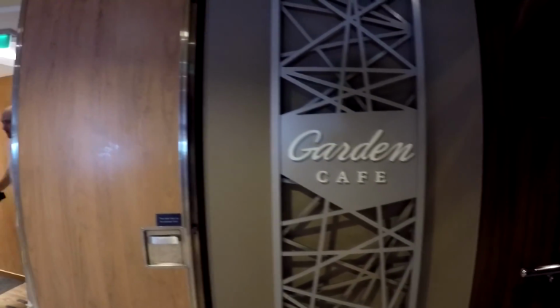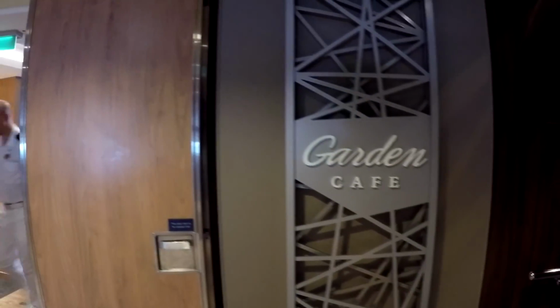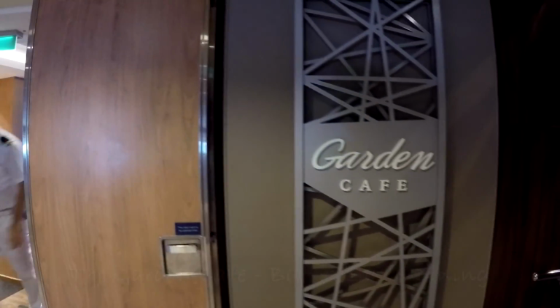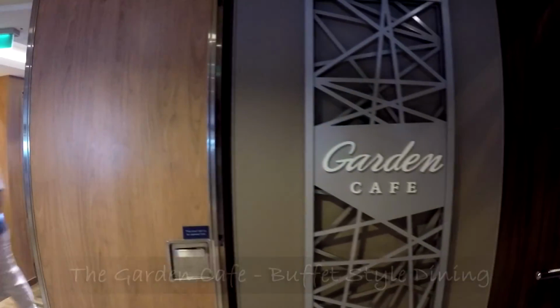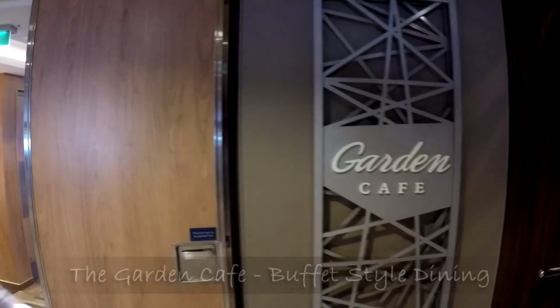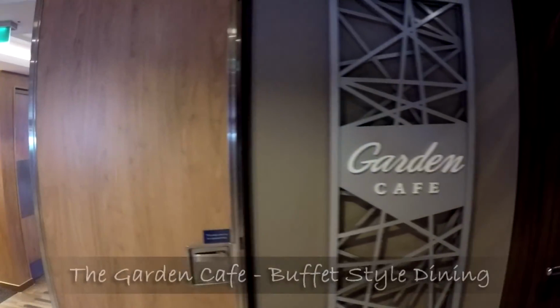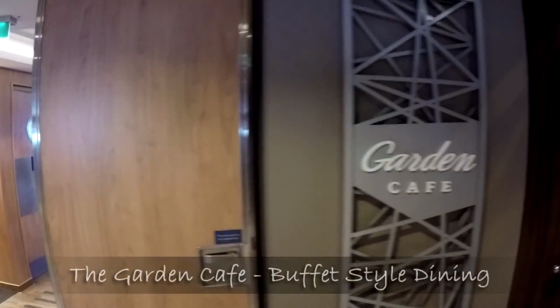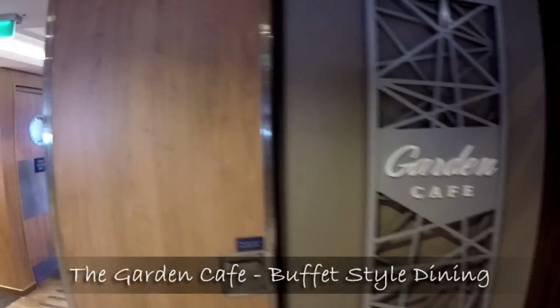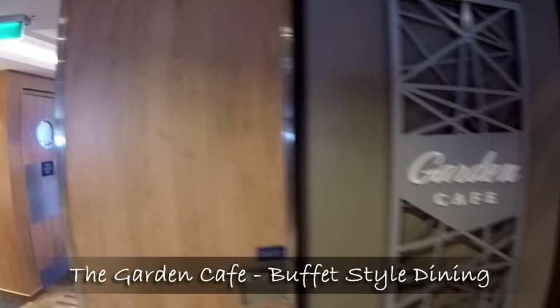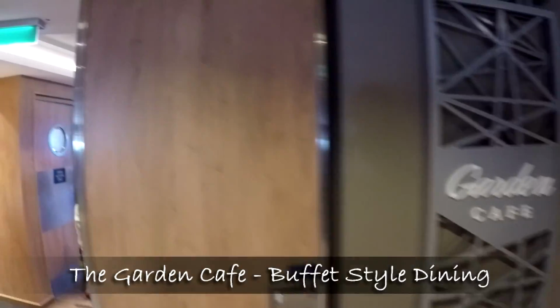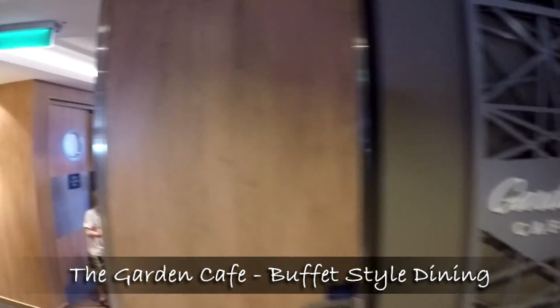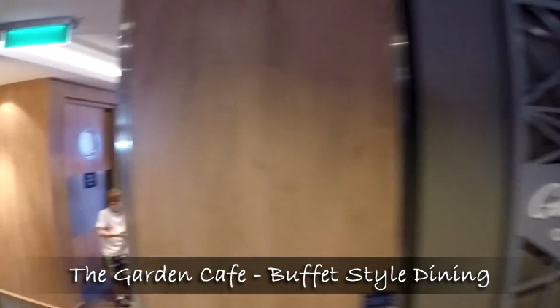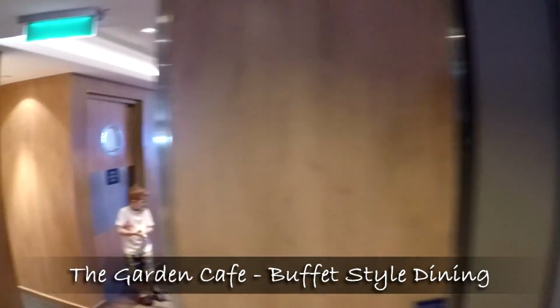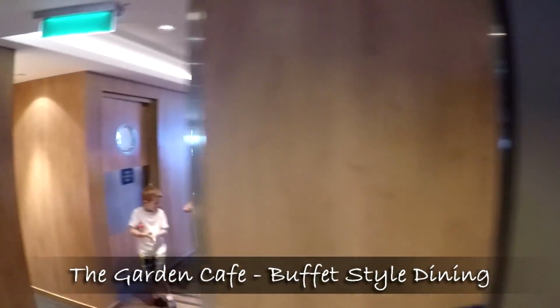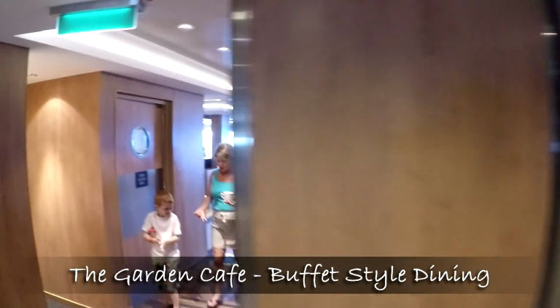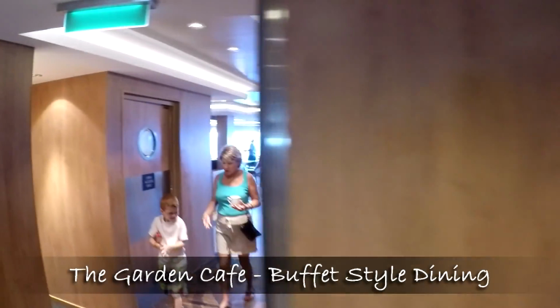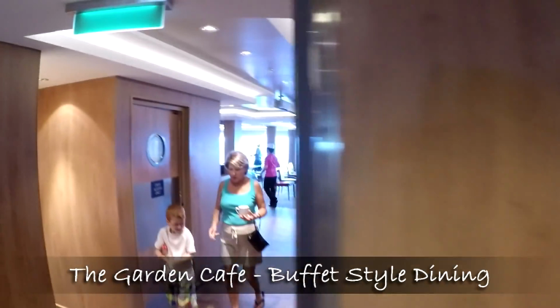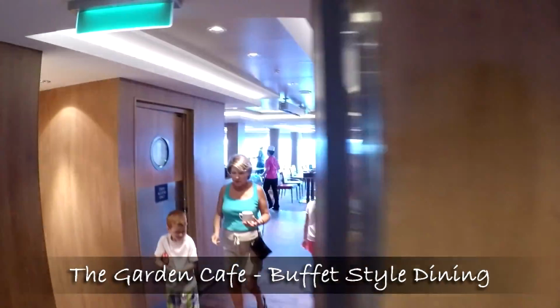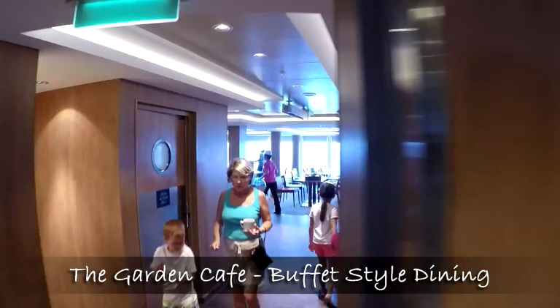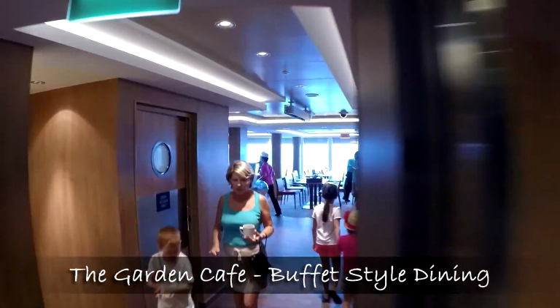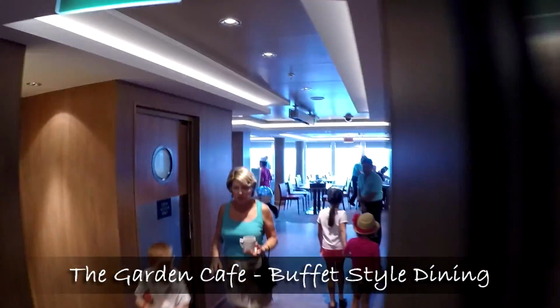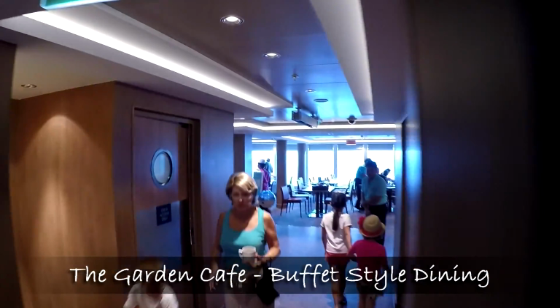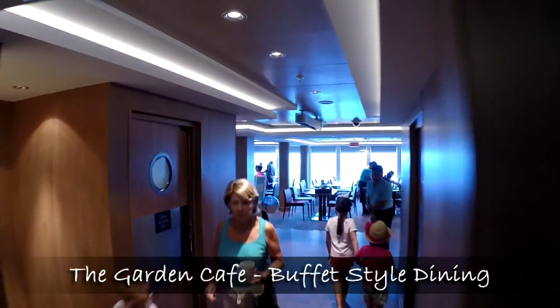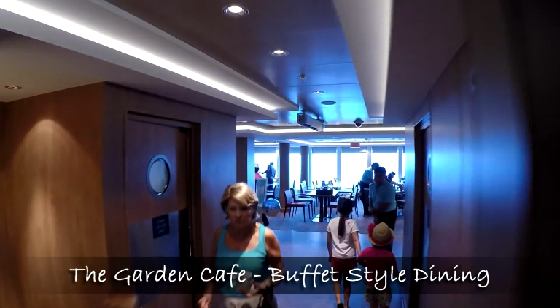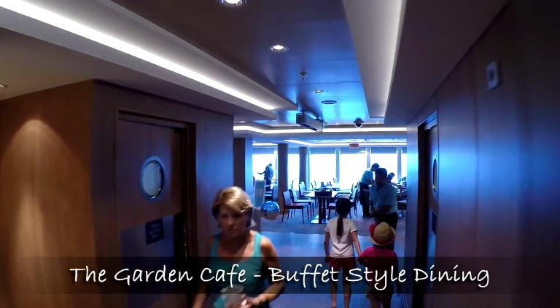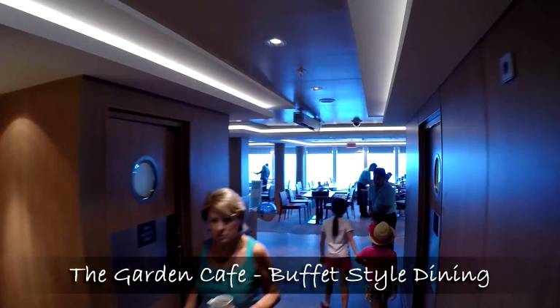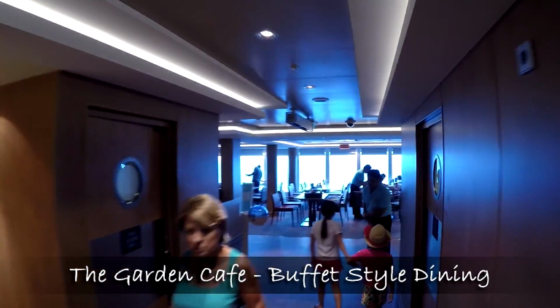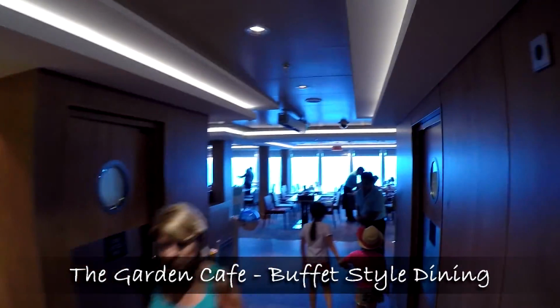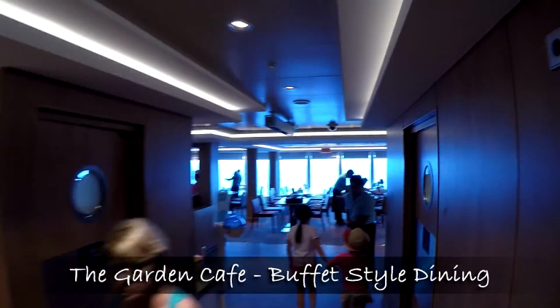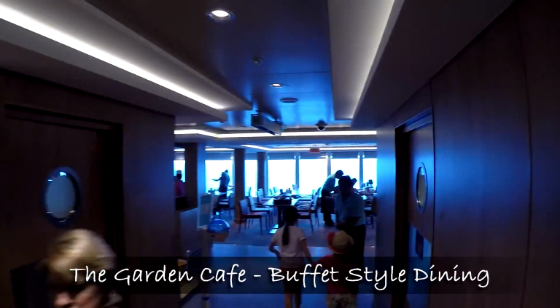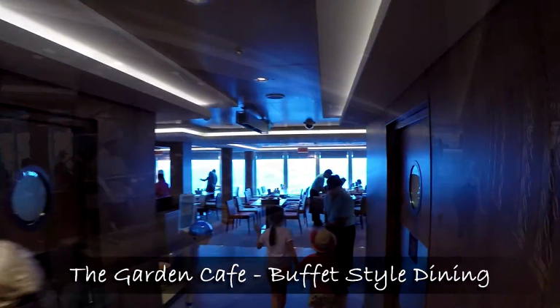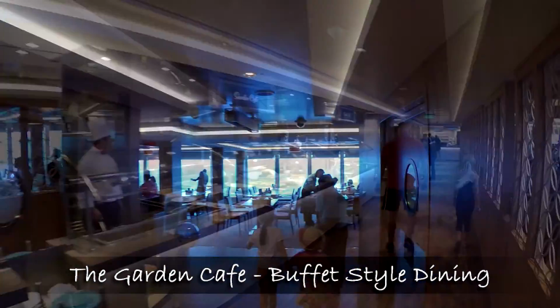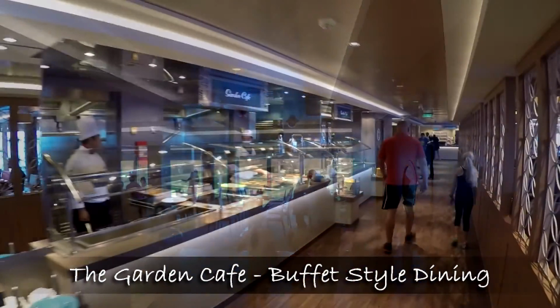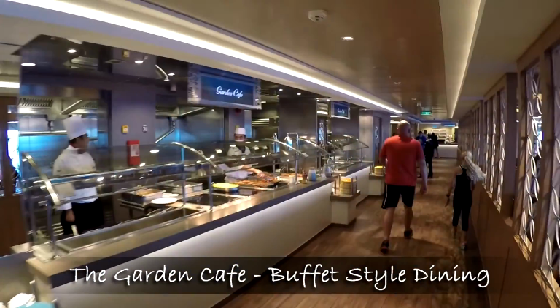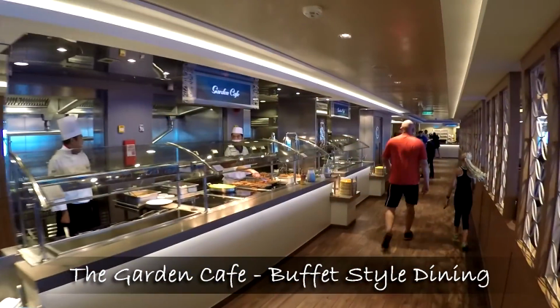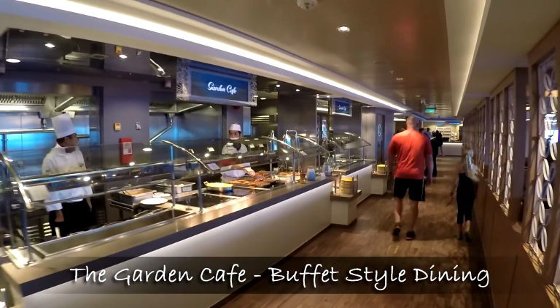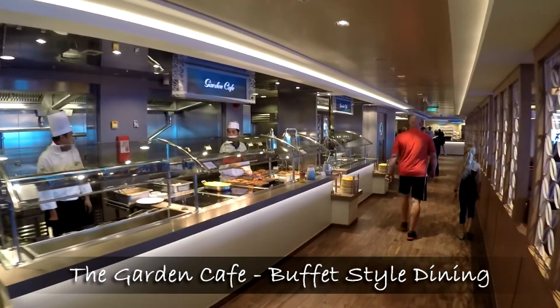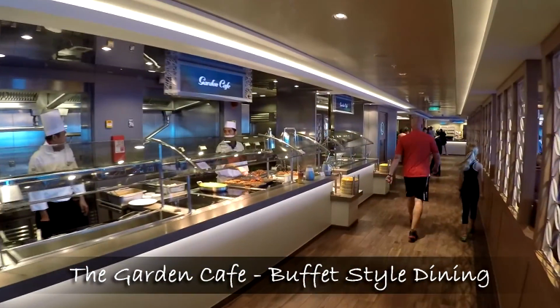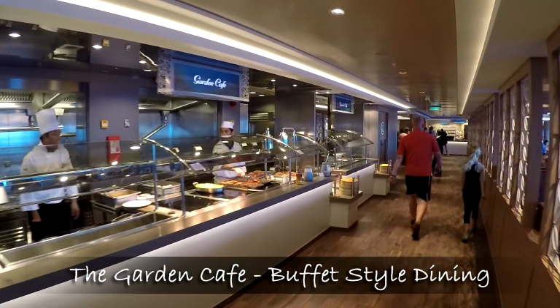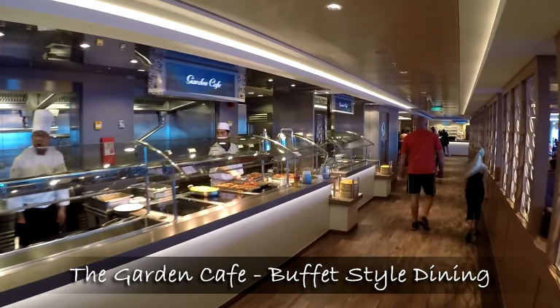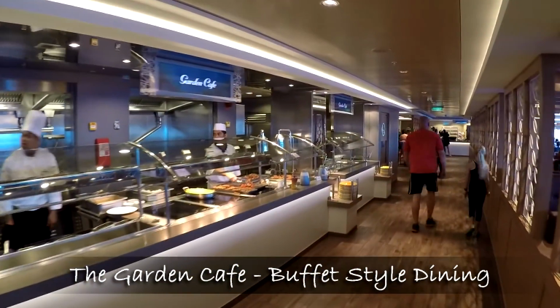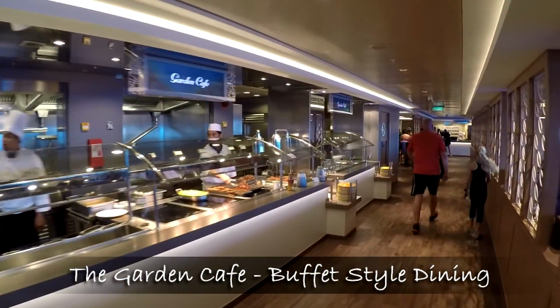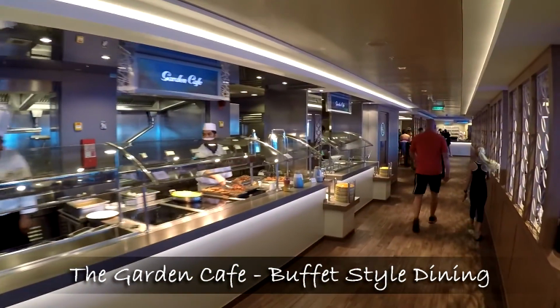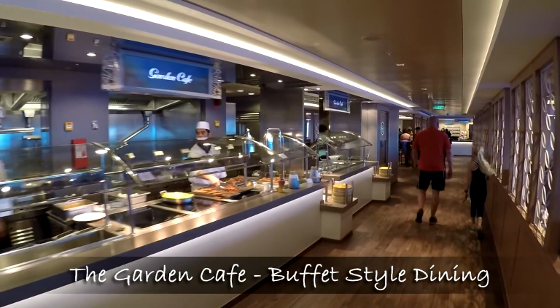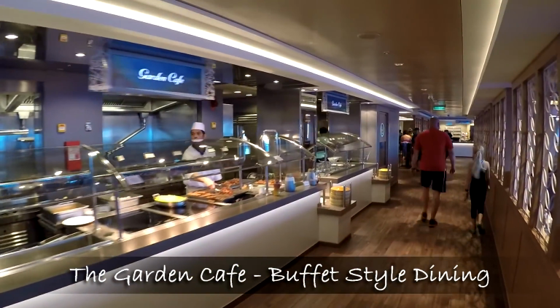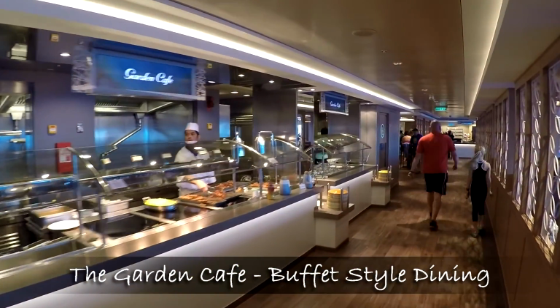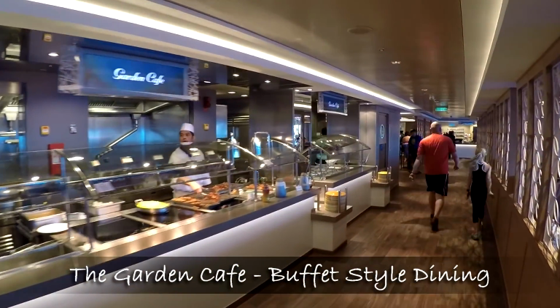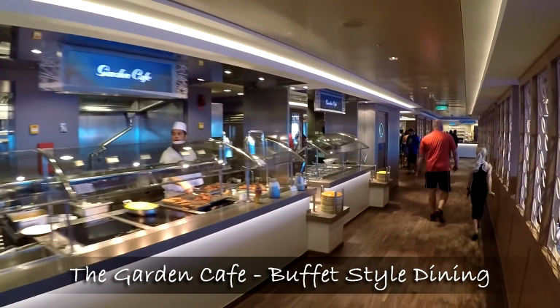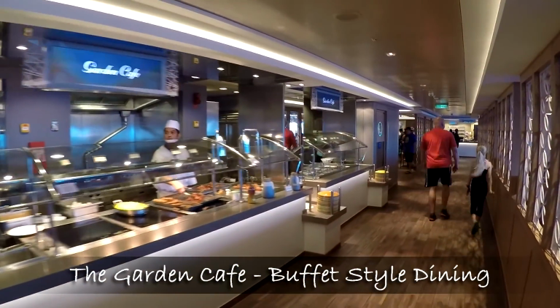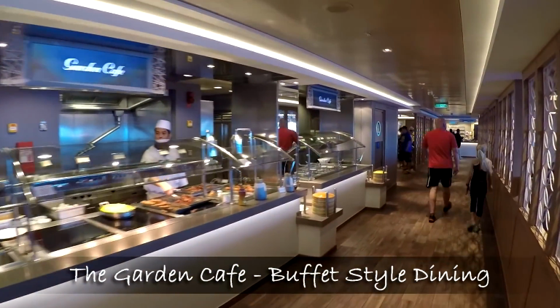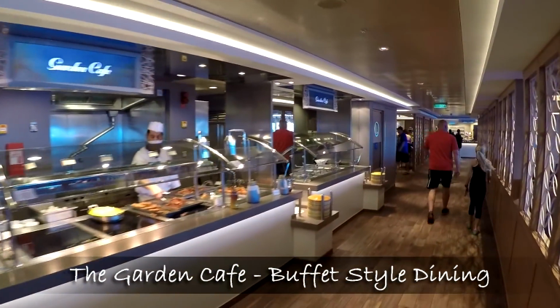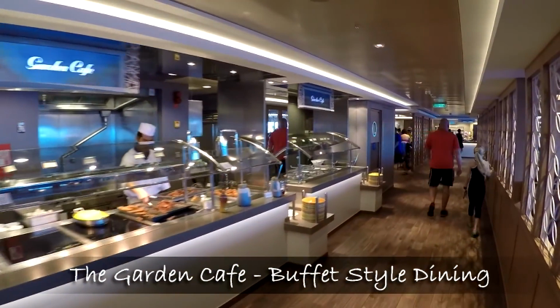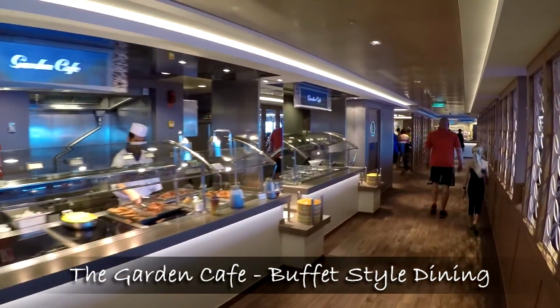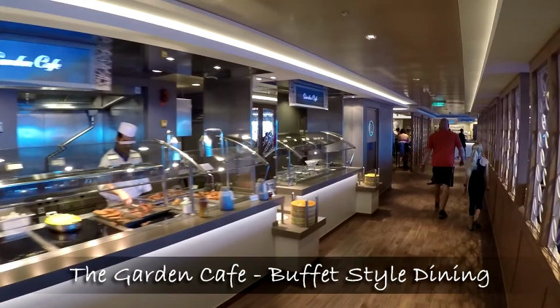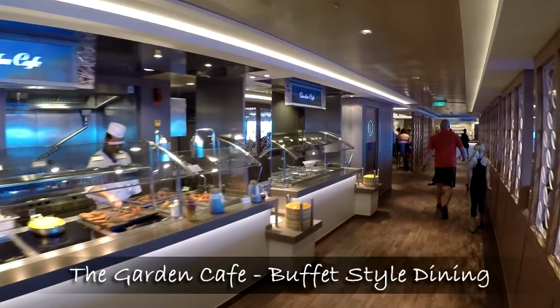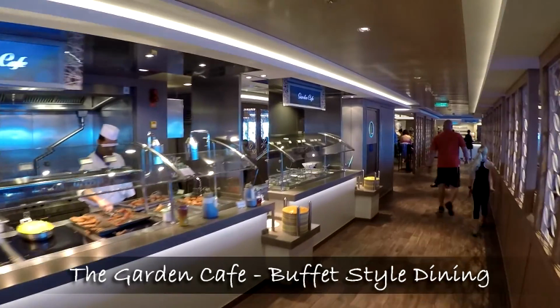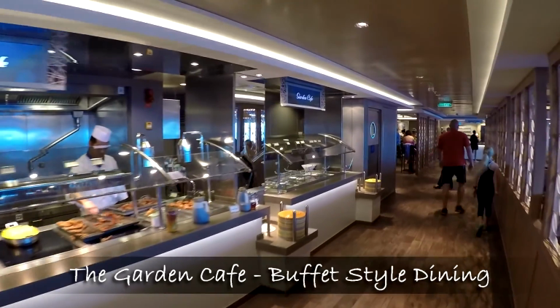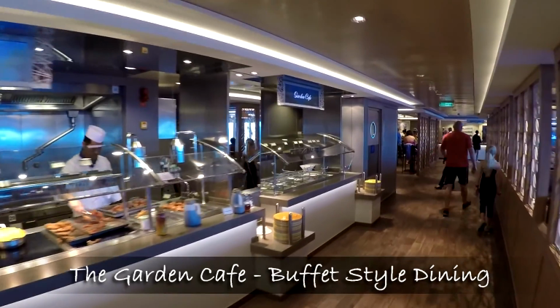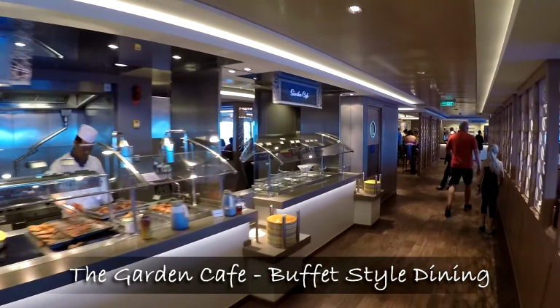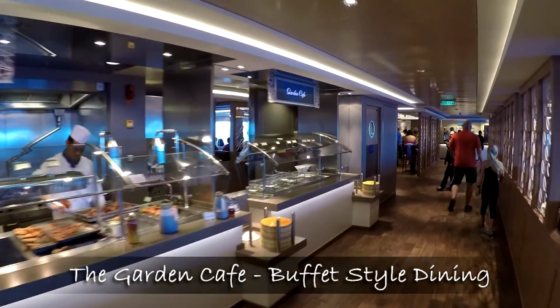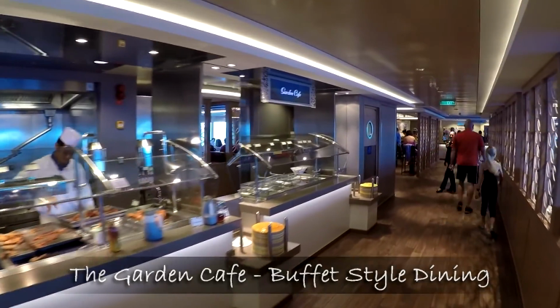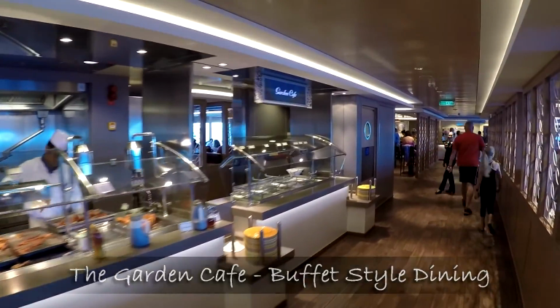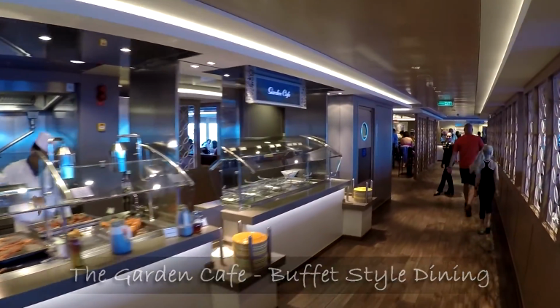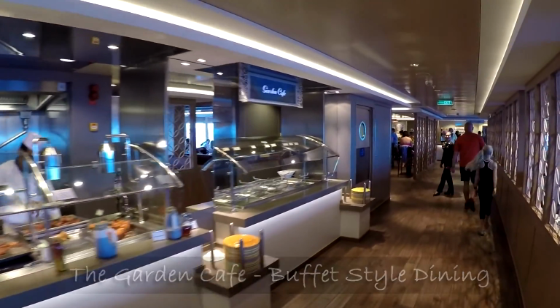Our cabin was located towards the back of the ship, so whenever we wanted to go to the pool deck, we had to walk through the Garden Cafe.